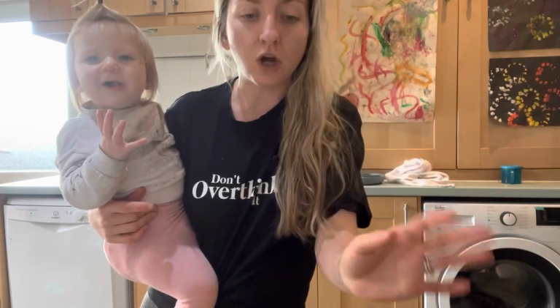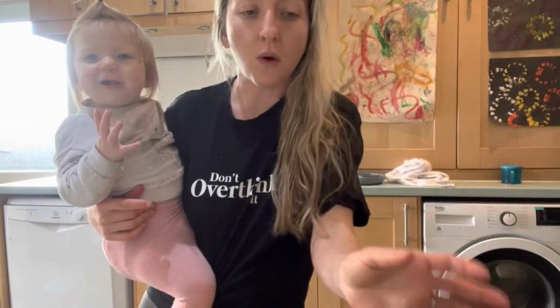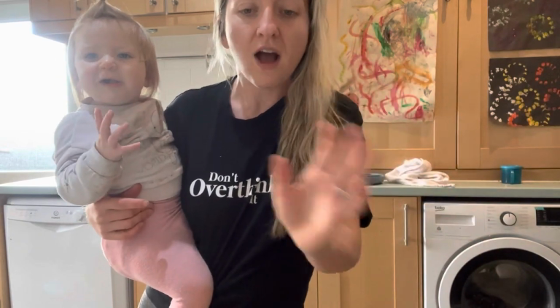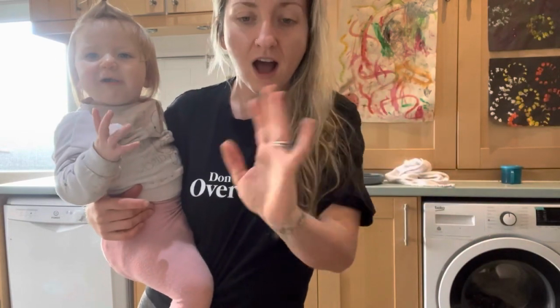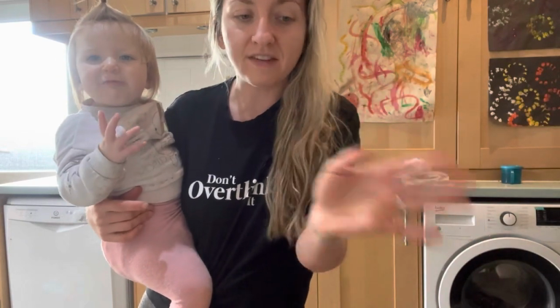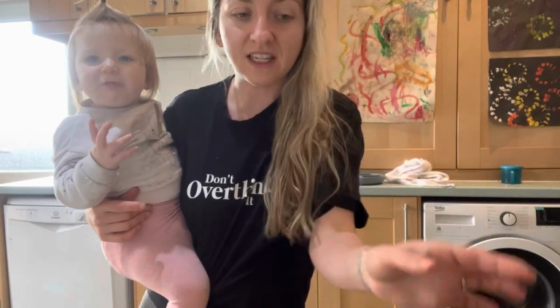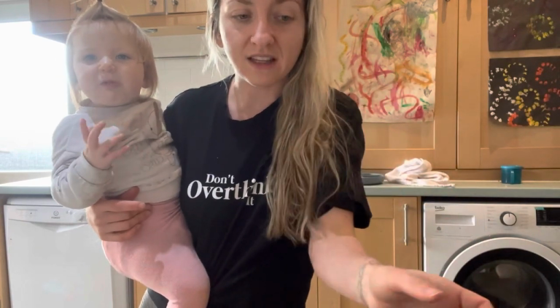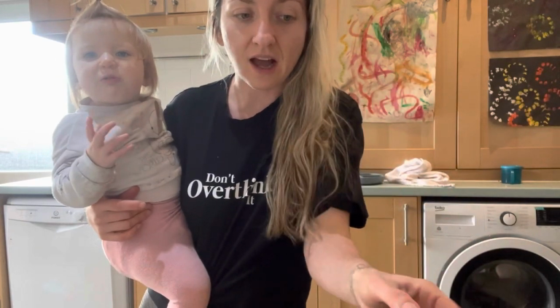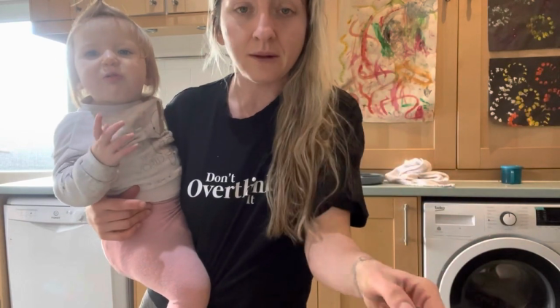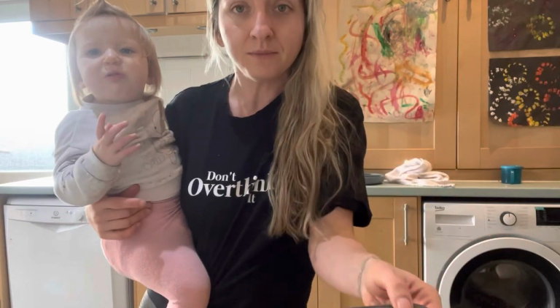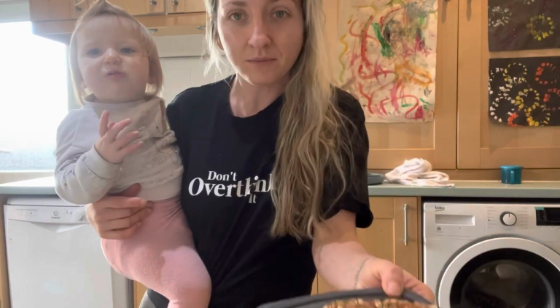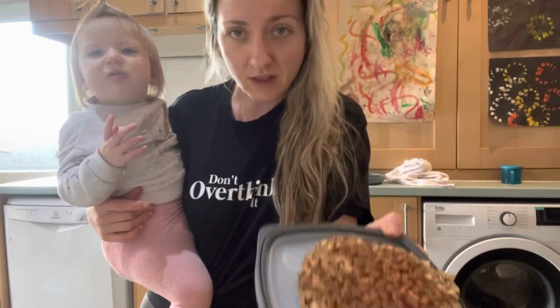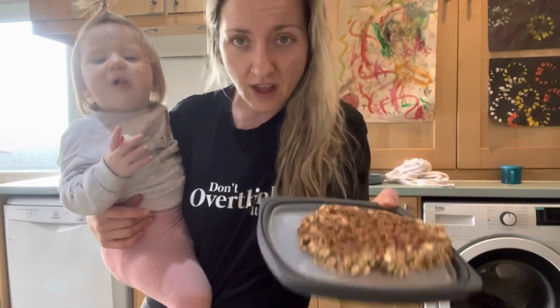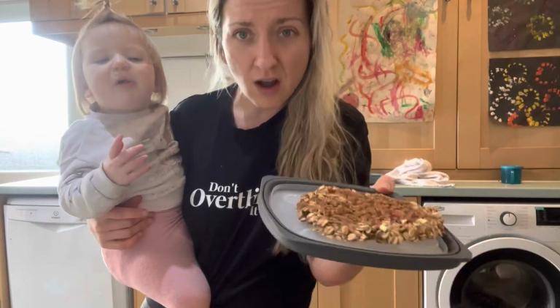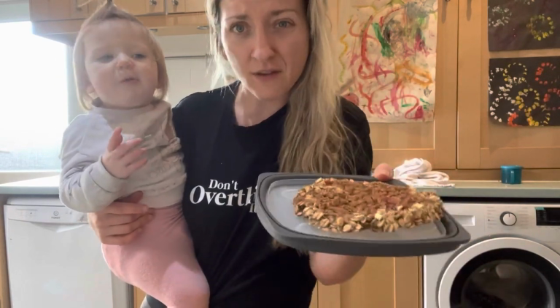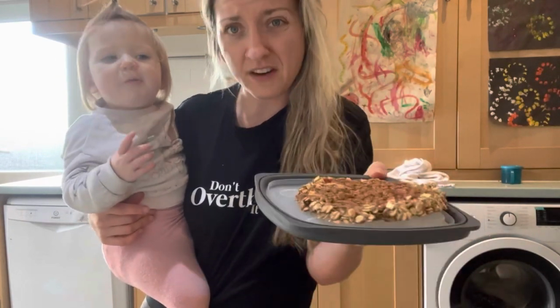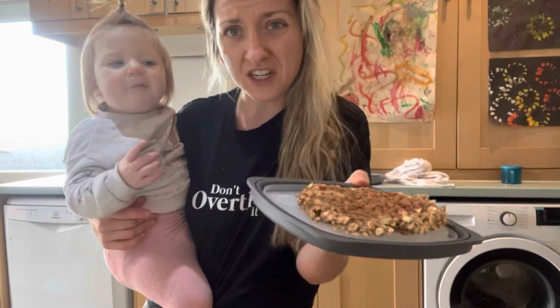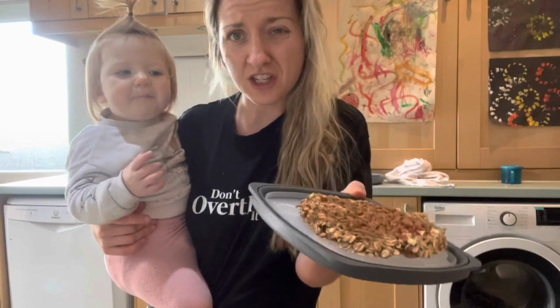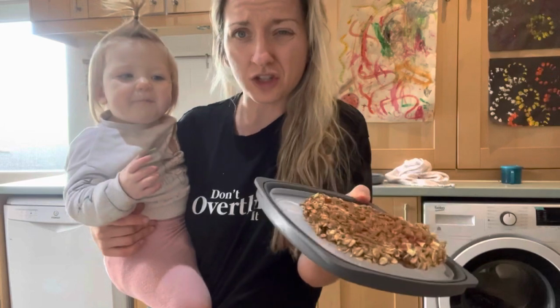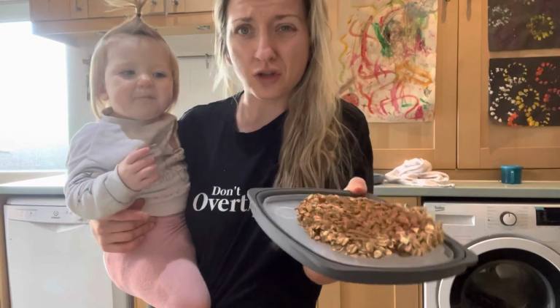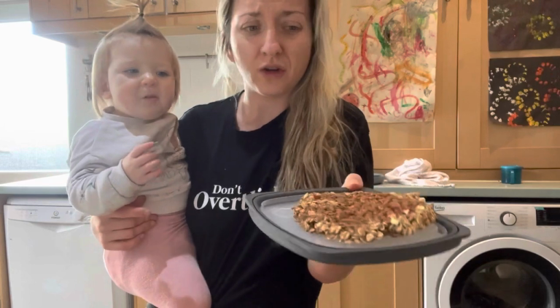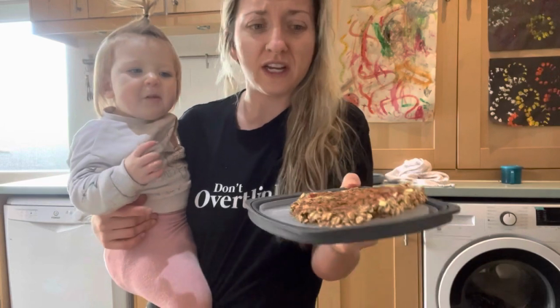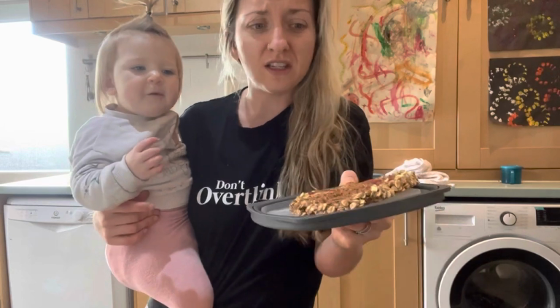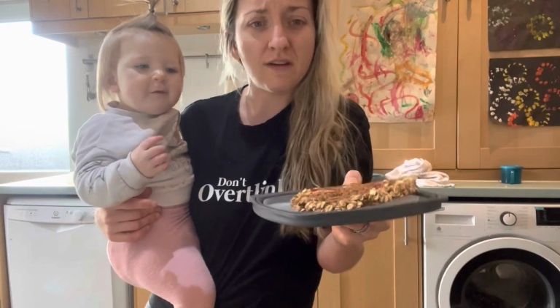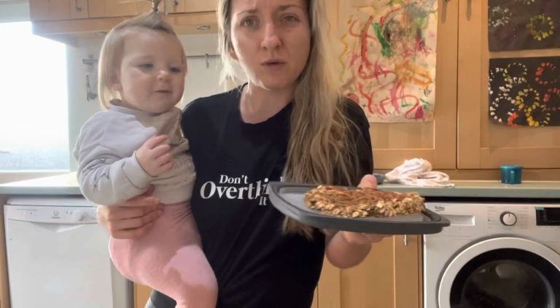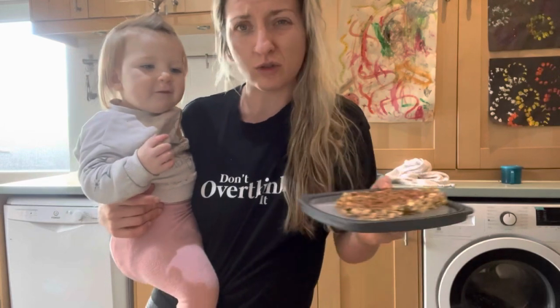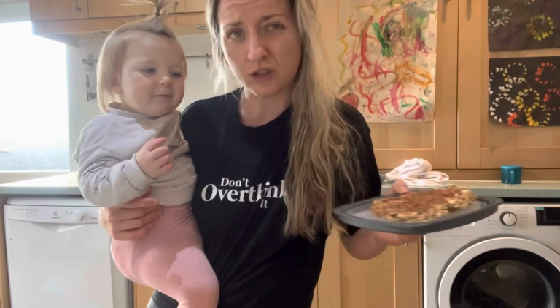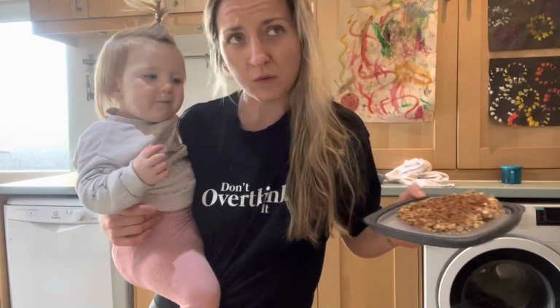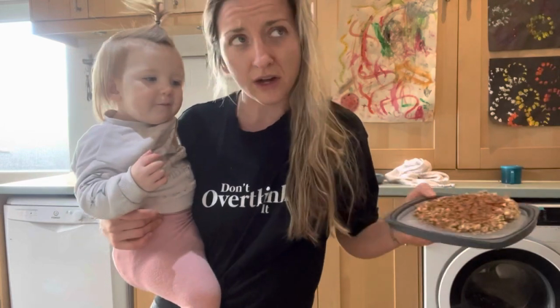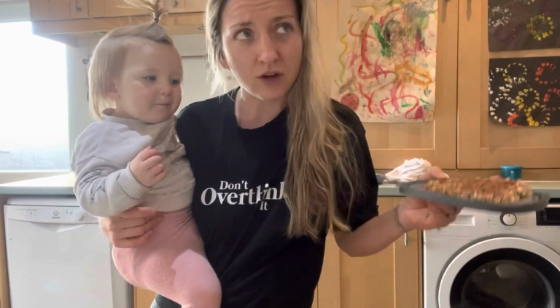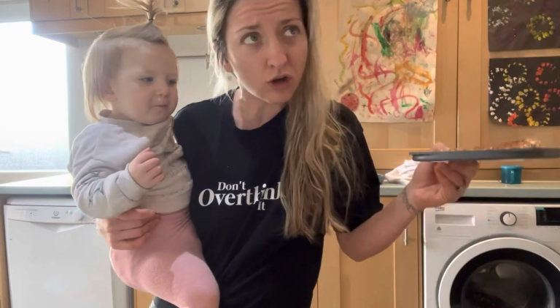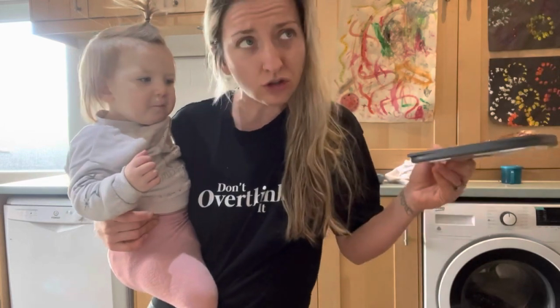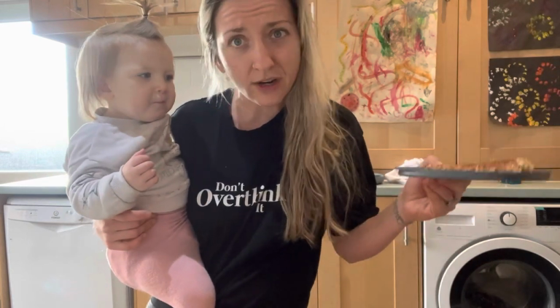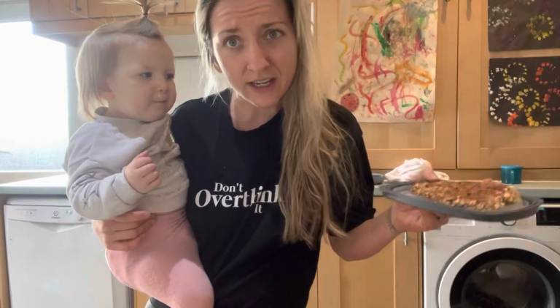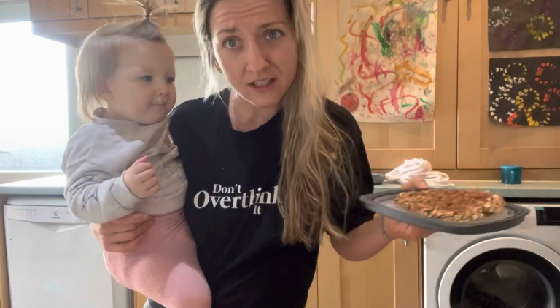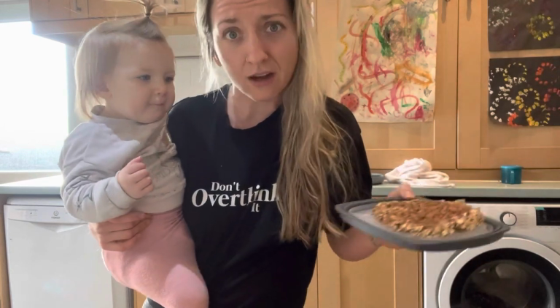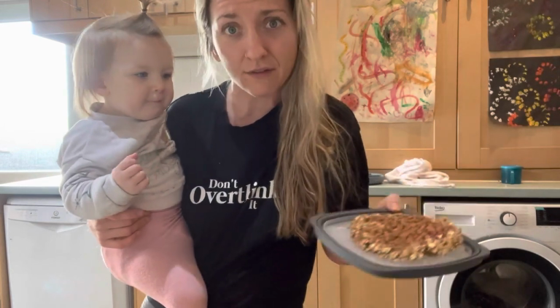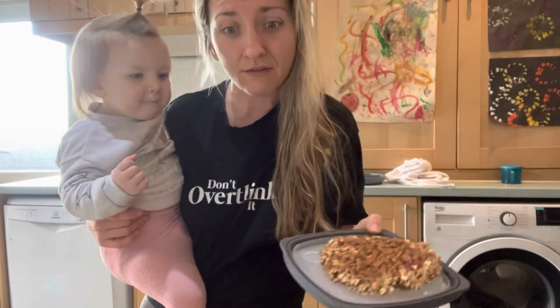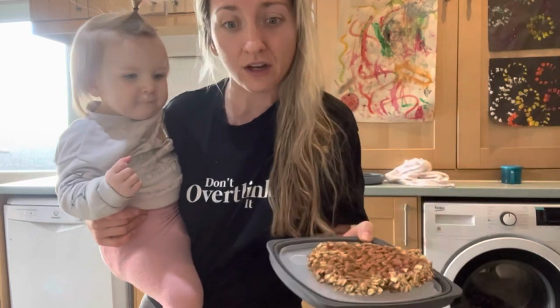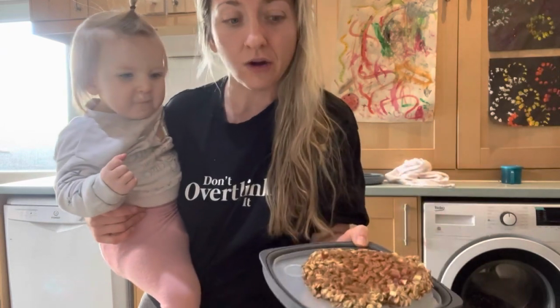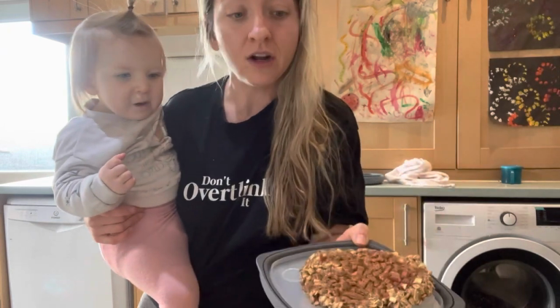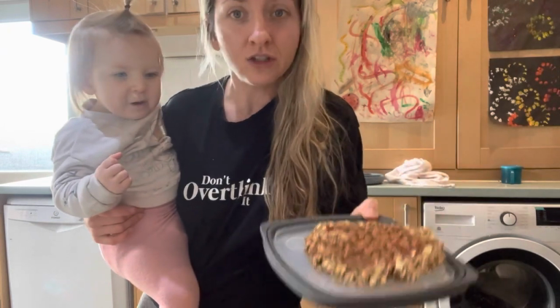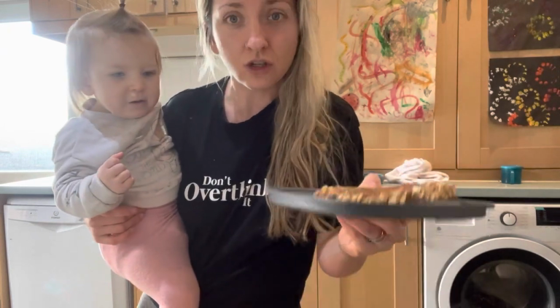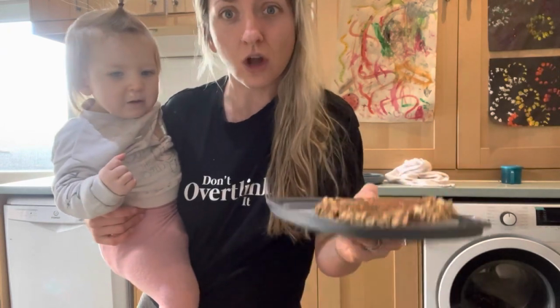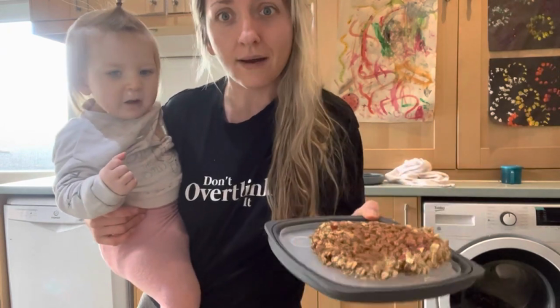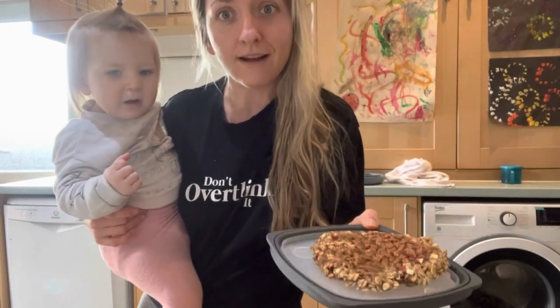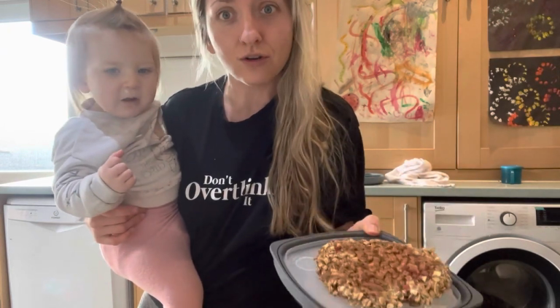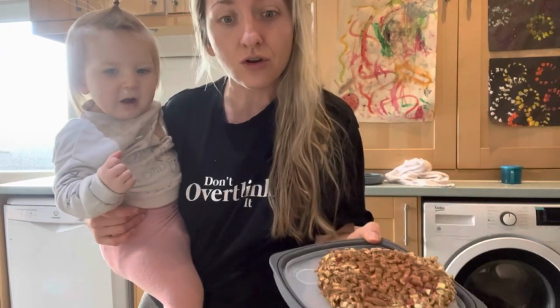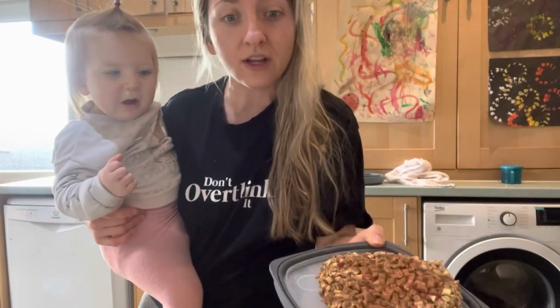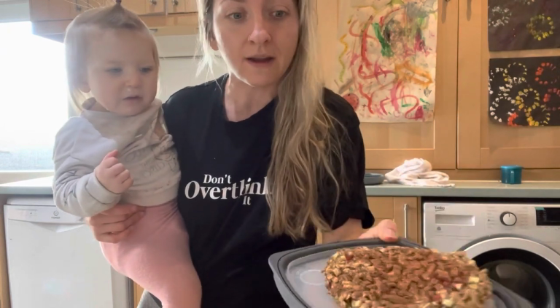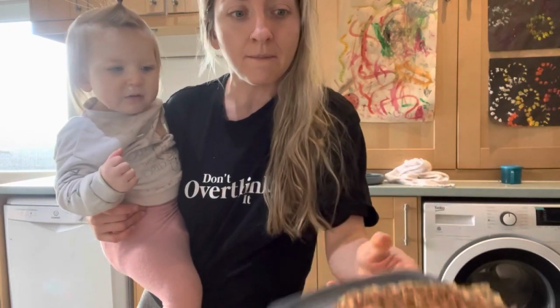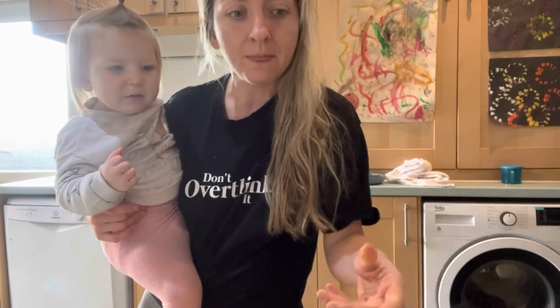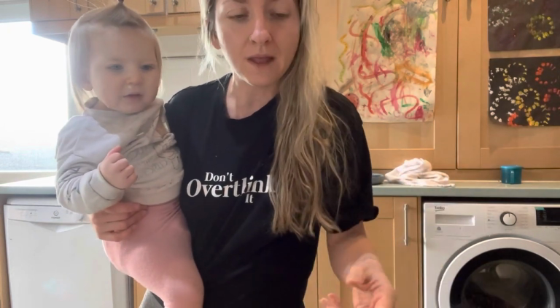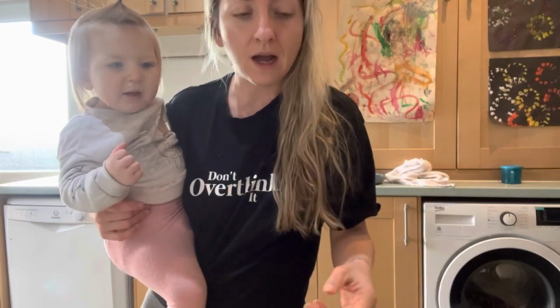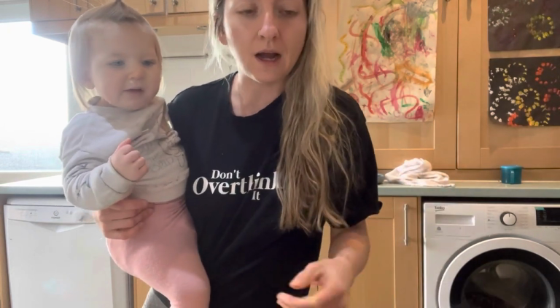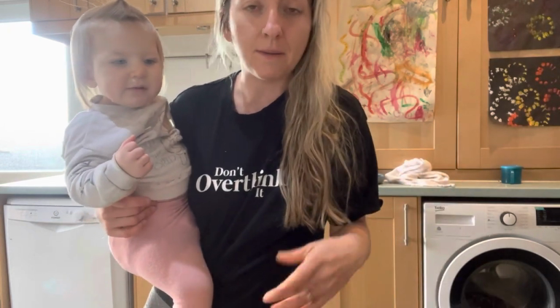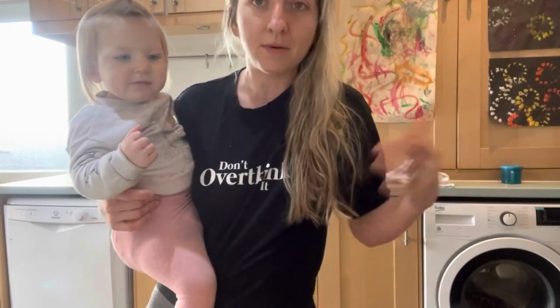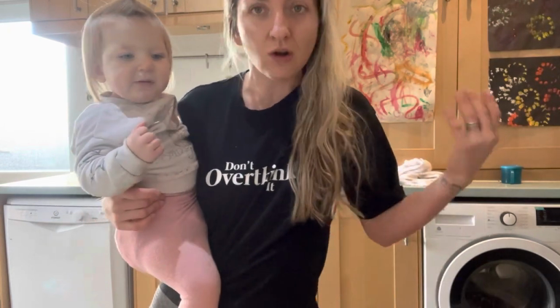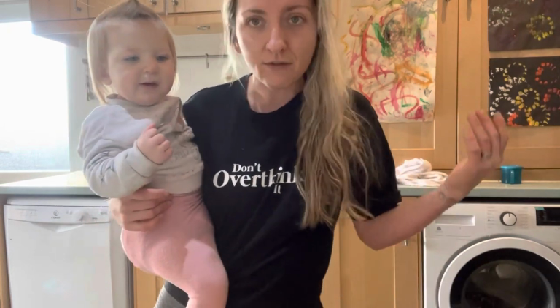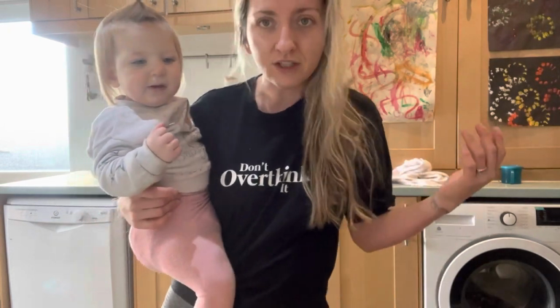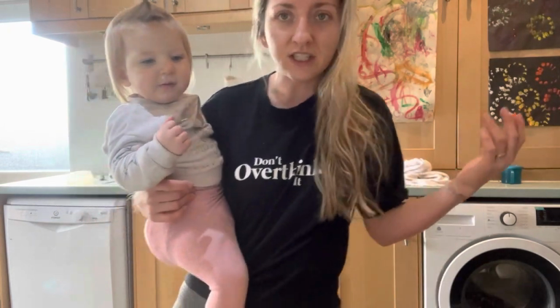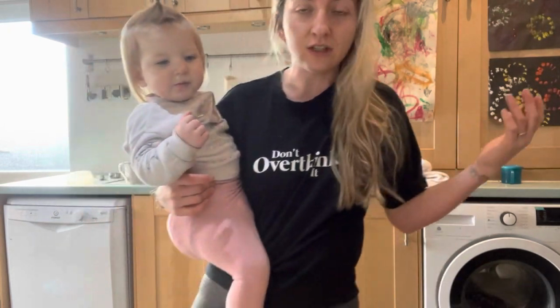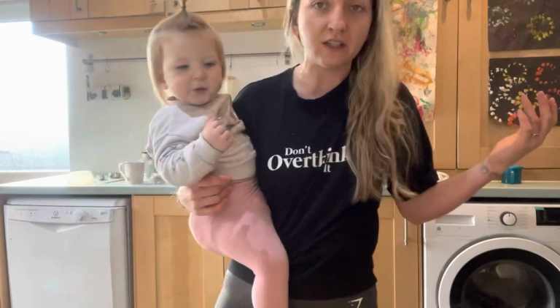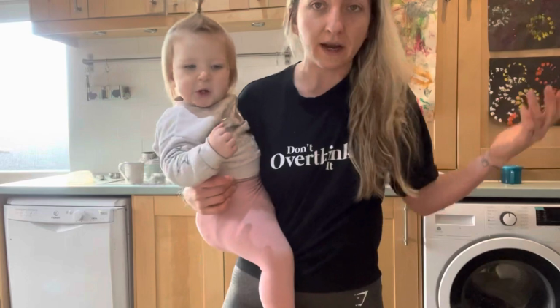Having said that, they are very delicious cookies and every once in a while you've got to treat yourself — just not every single day.